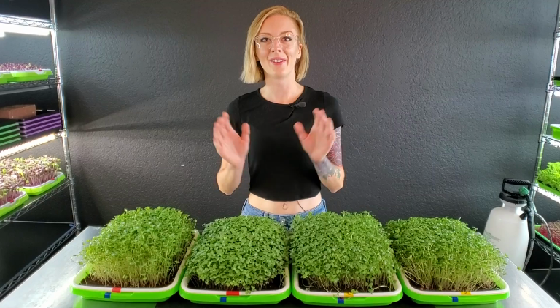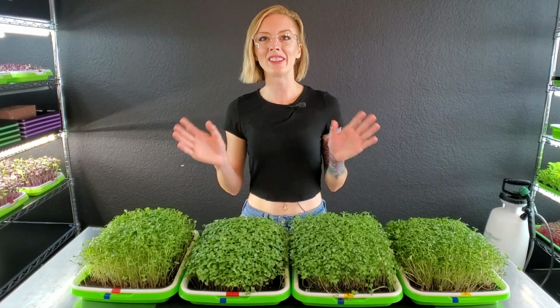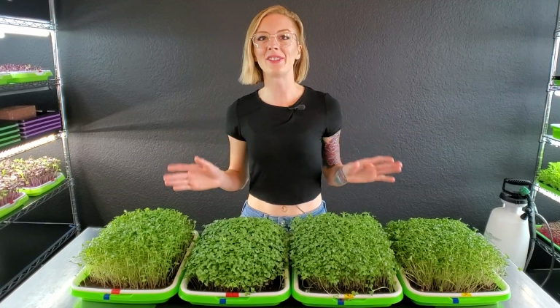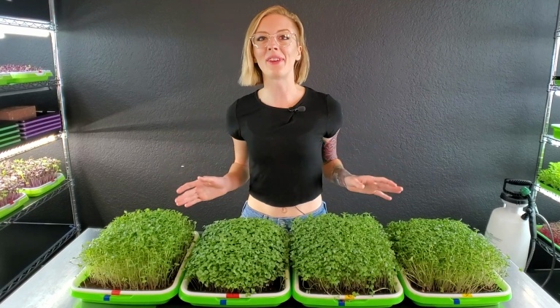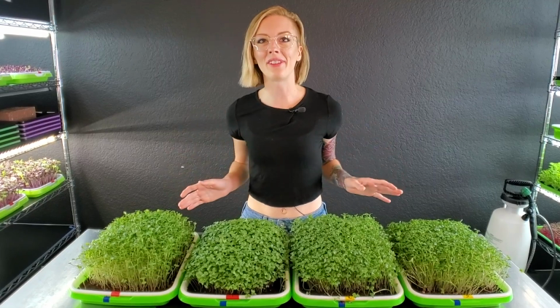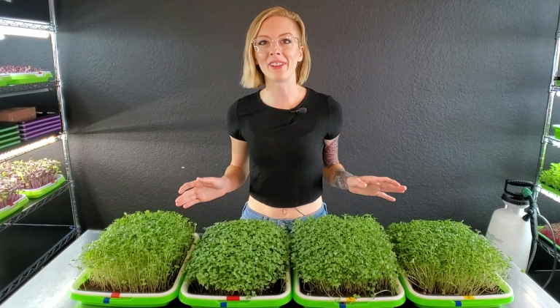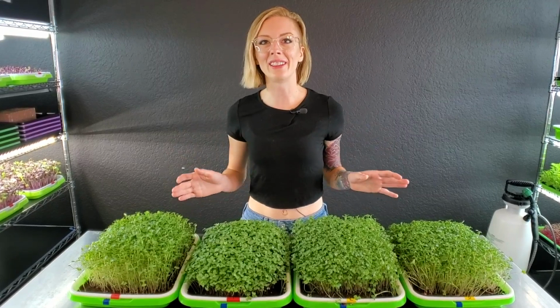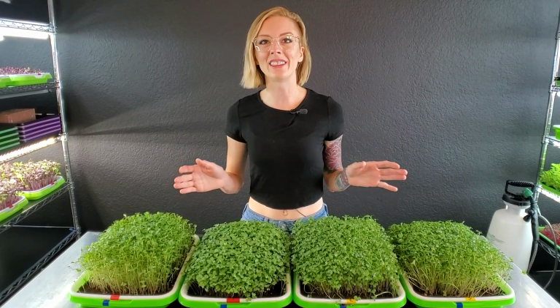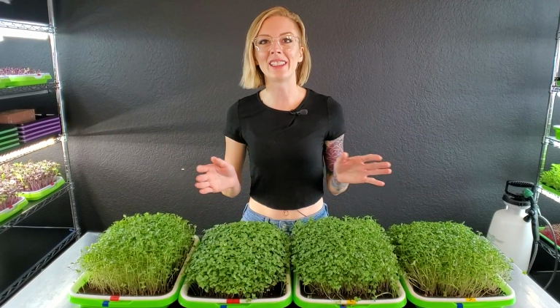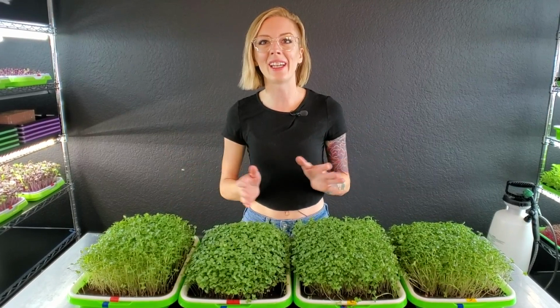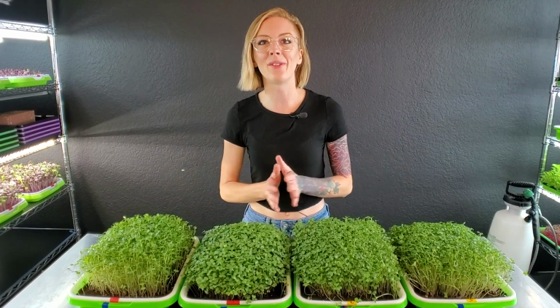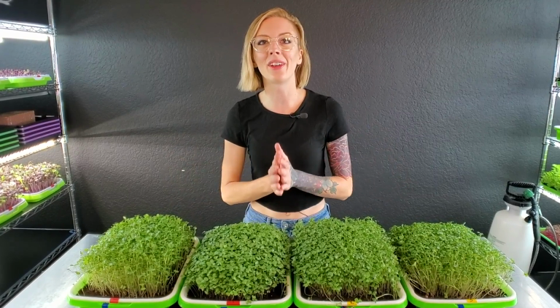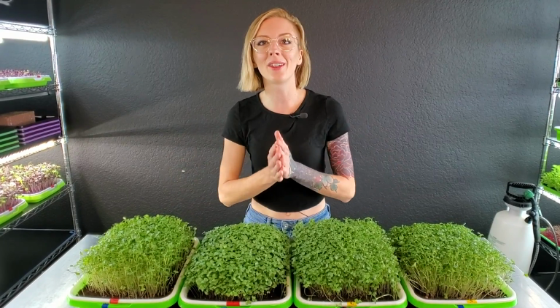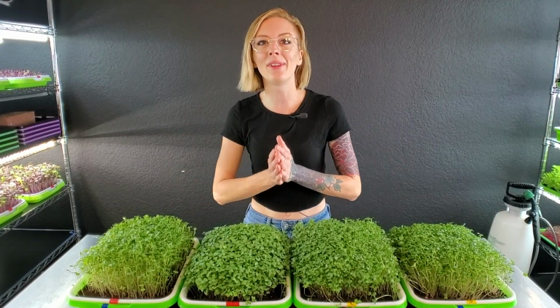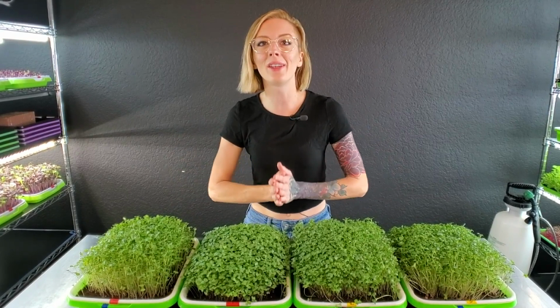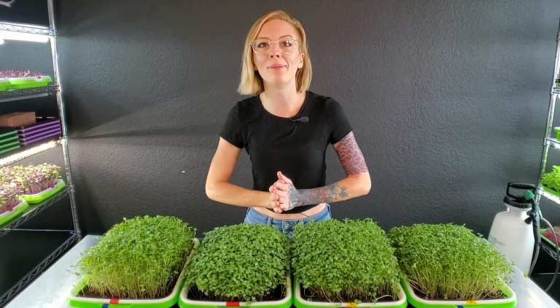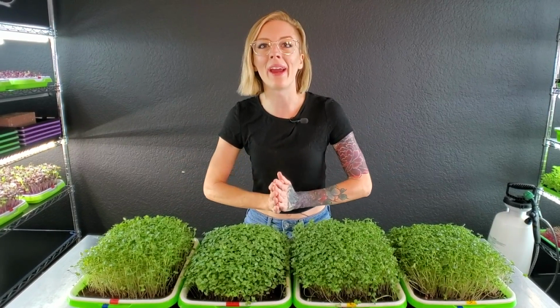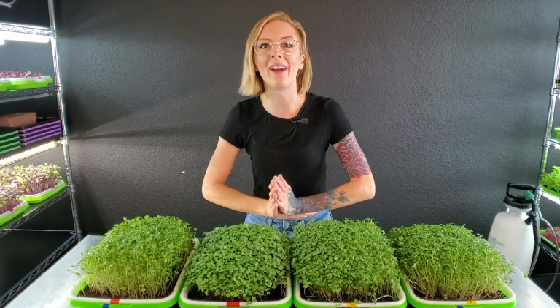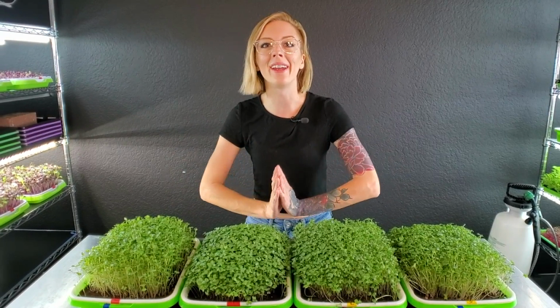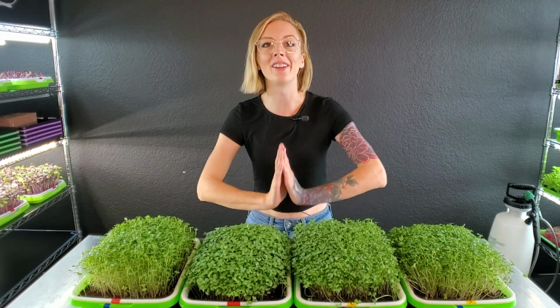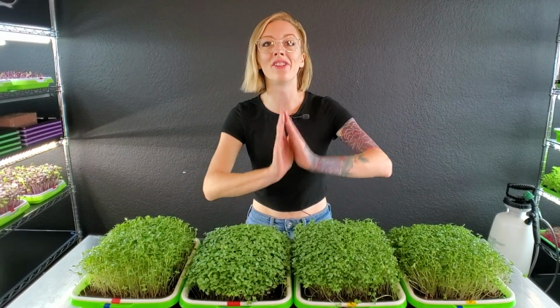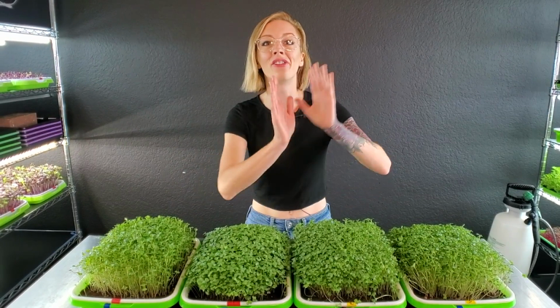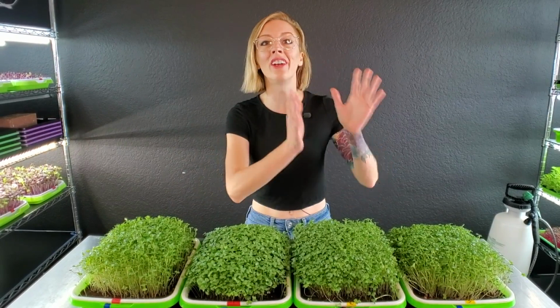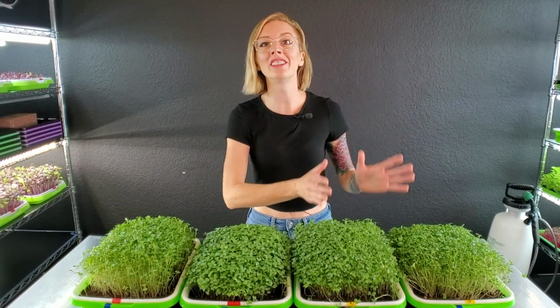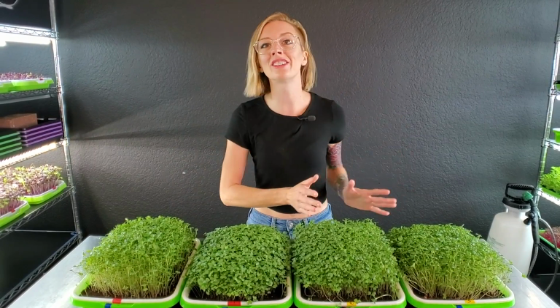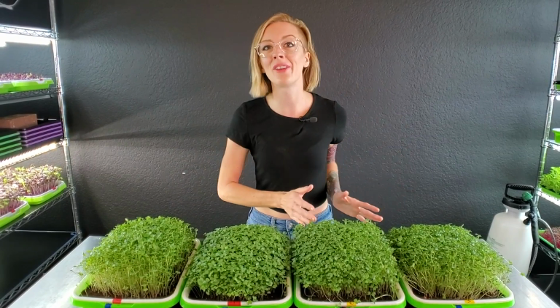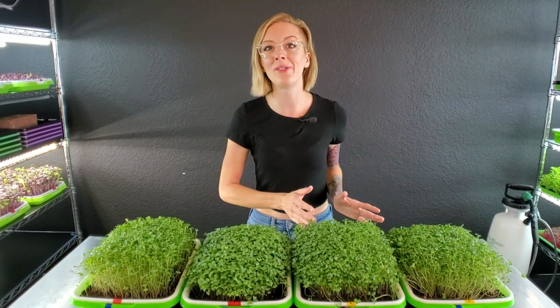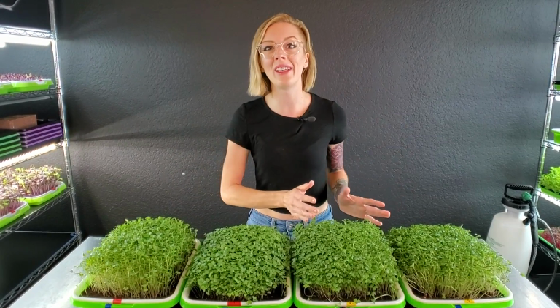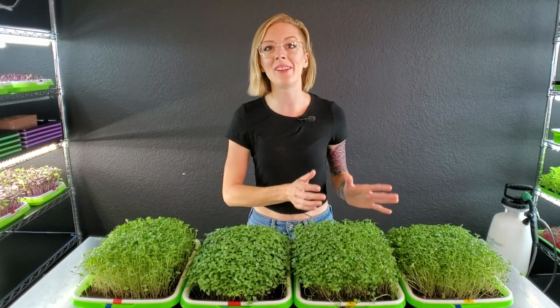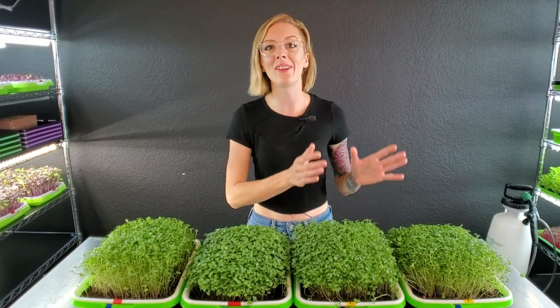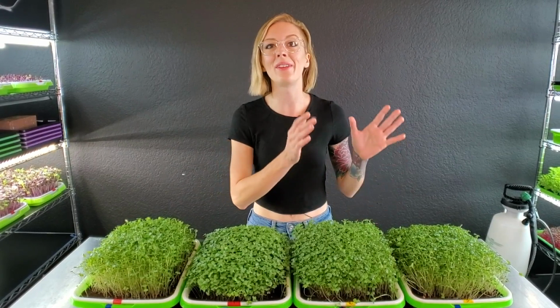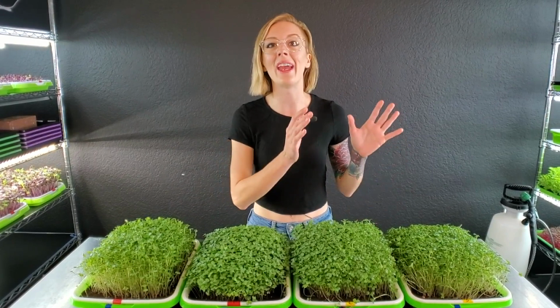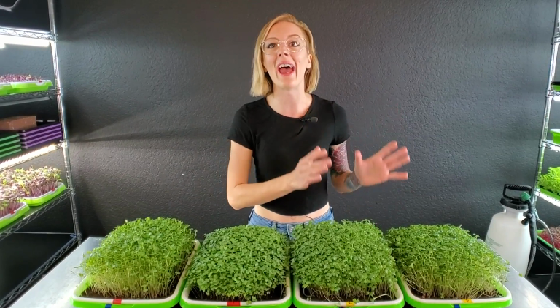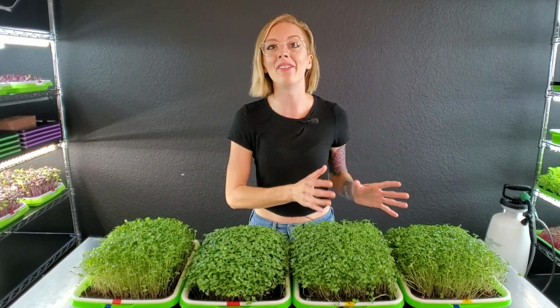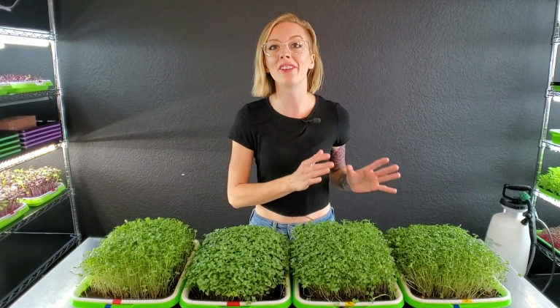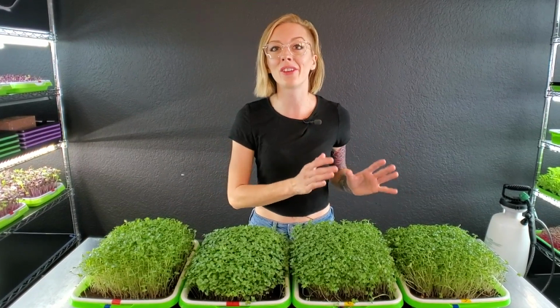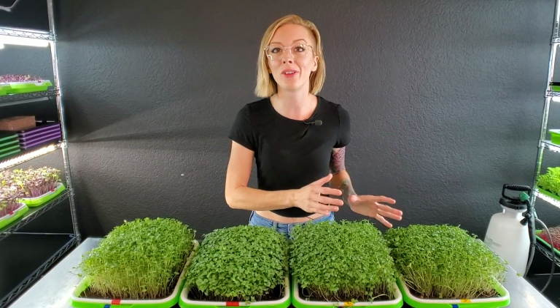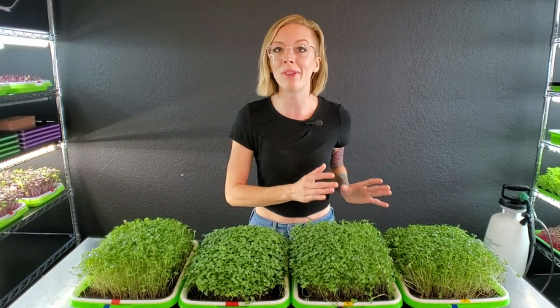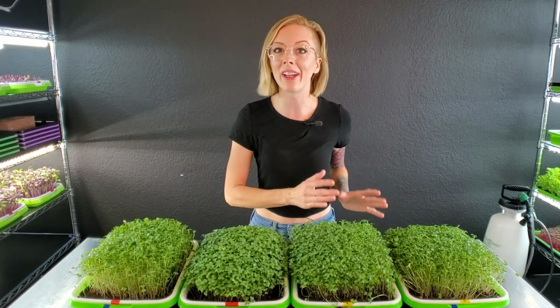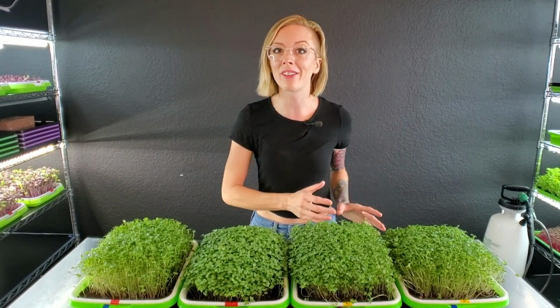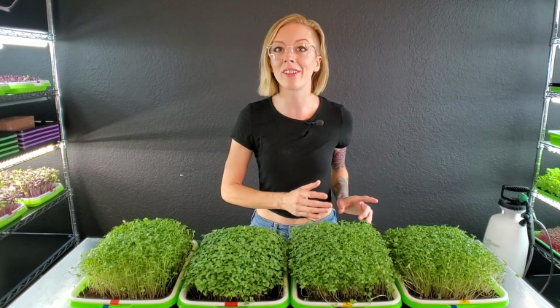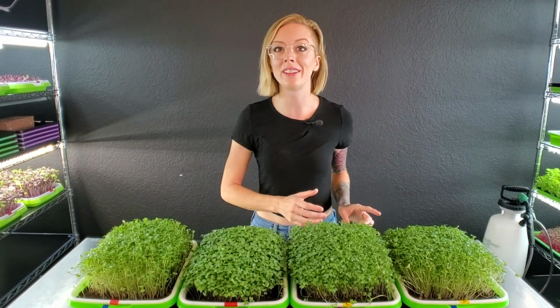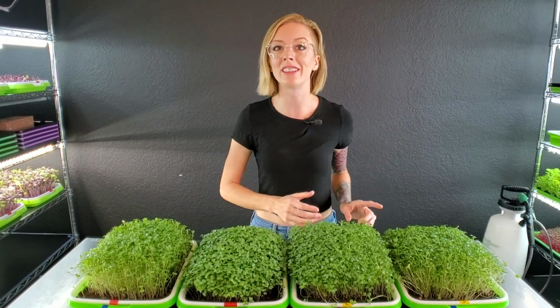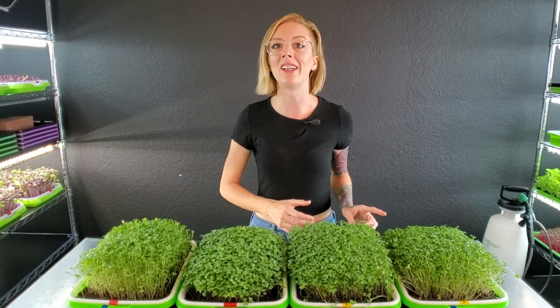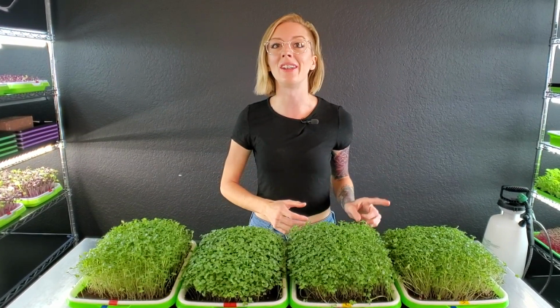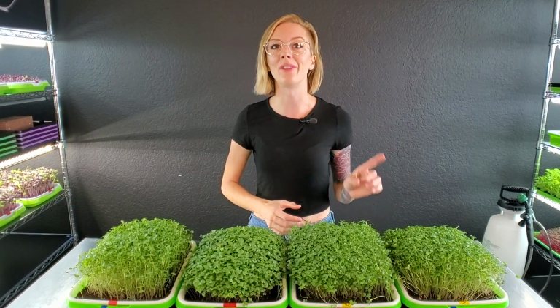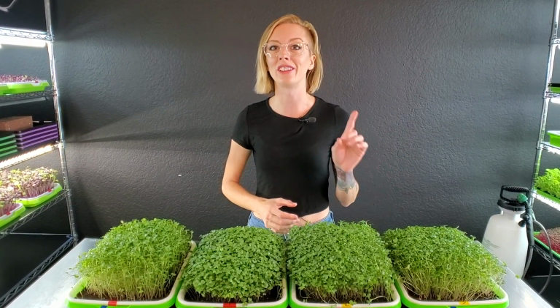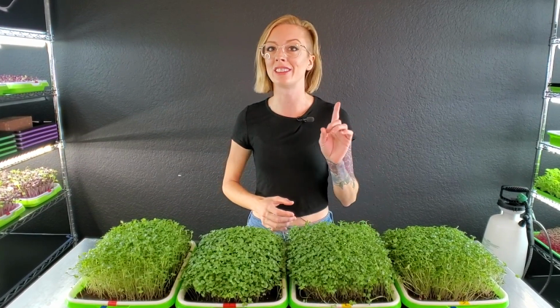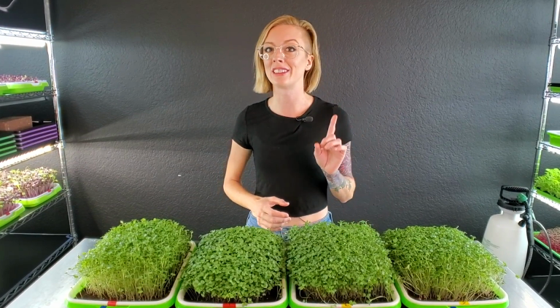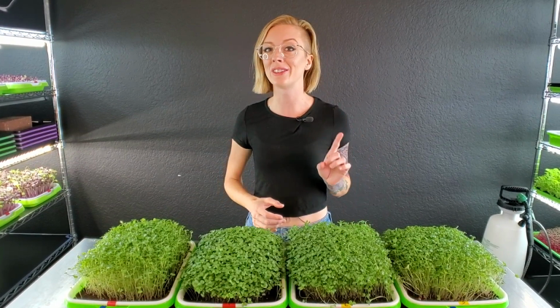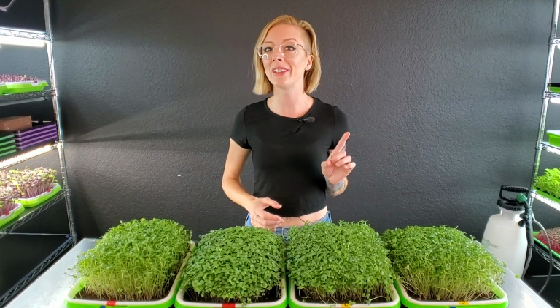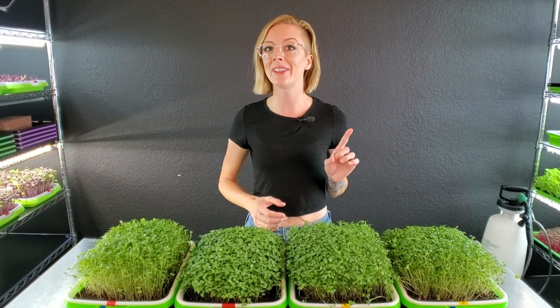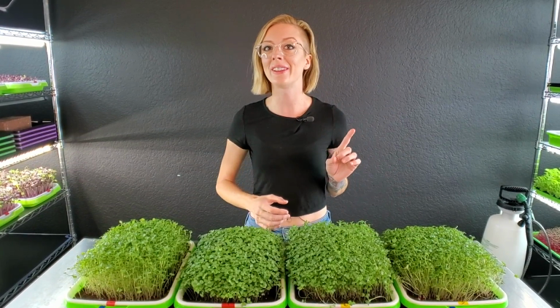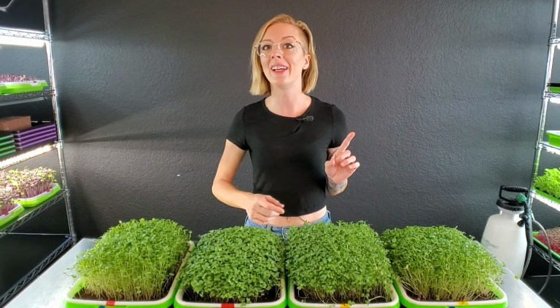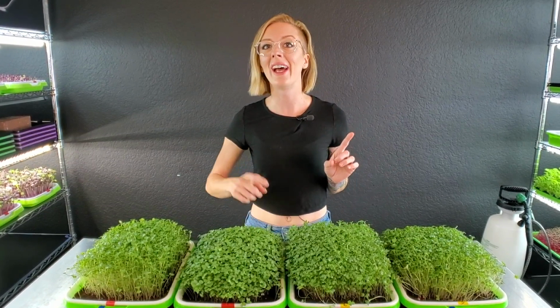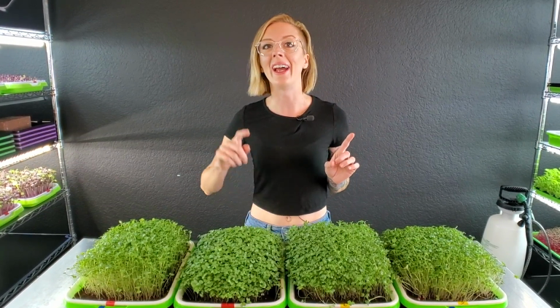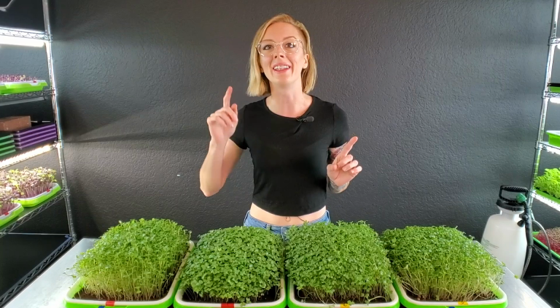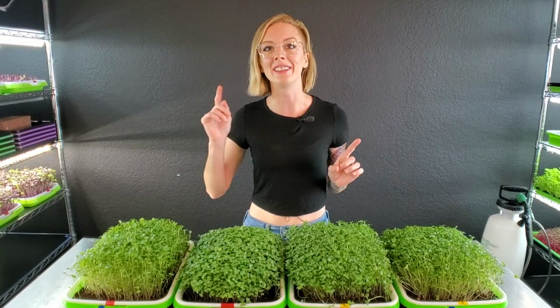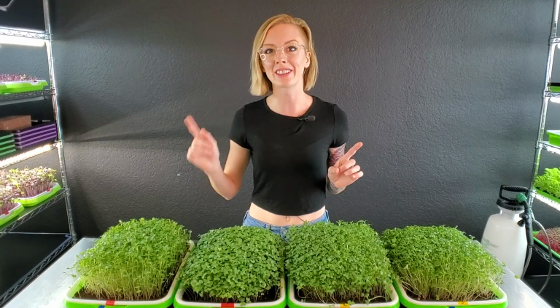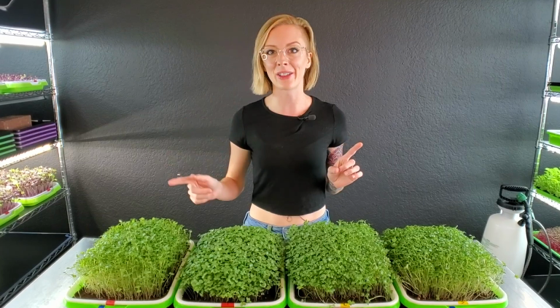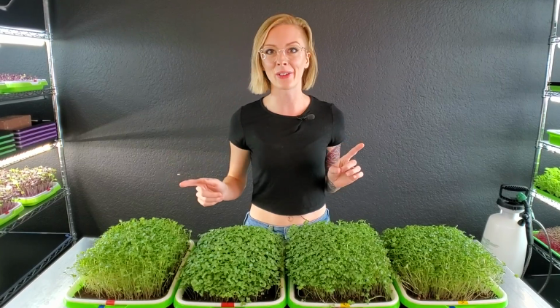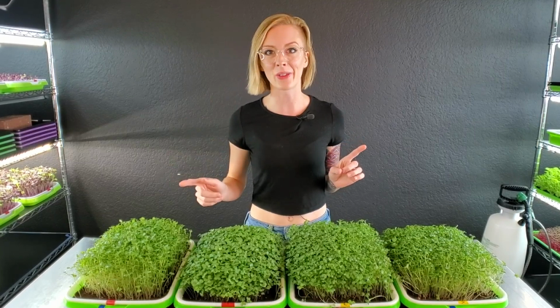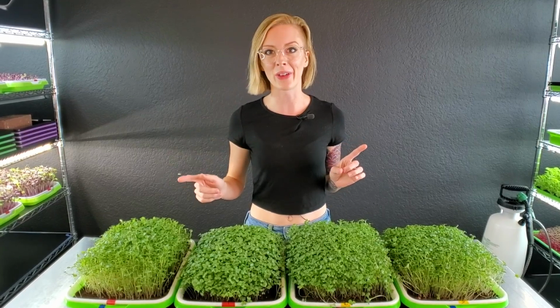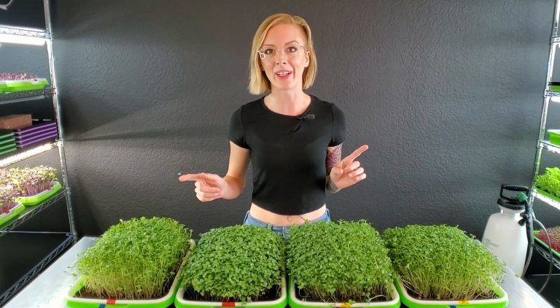What's up everyone! Today we're going to be comparing the first grow medium that we ever grew microgreens on, which is soil, against coco coir.